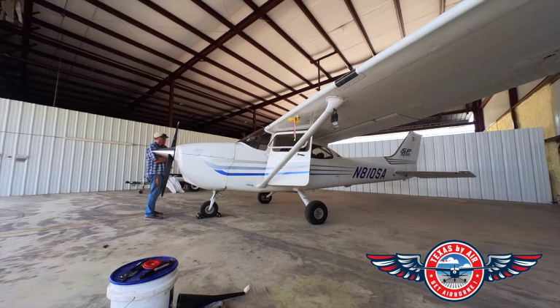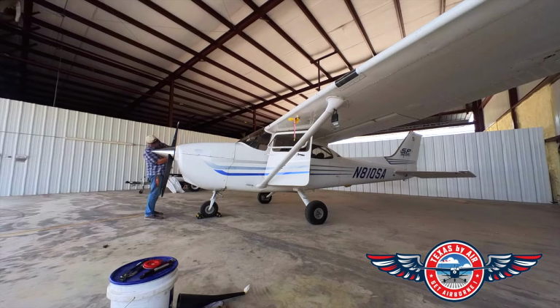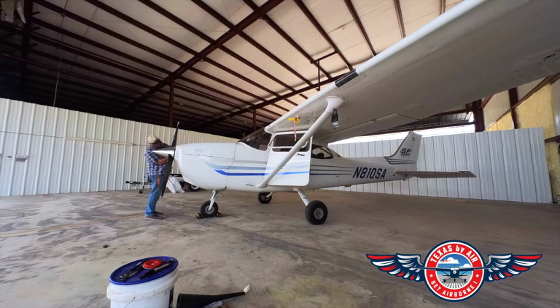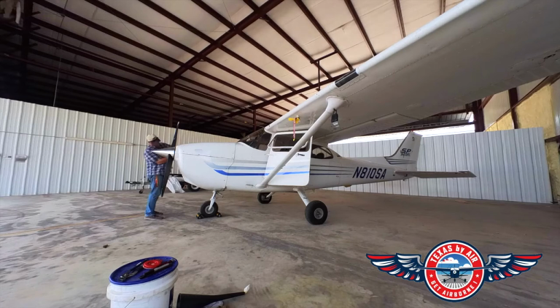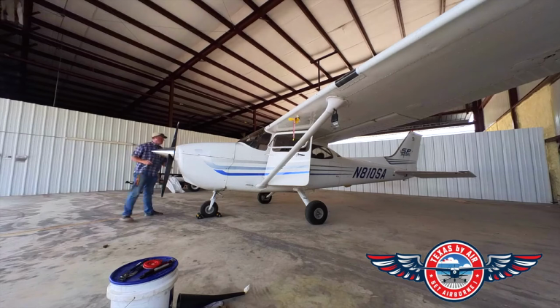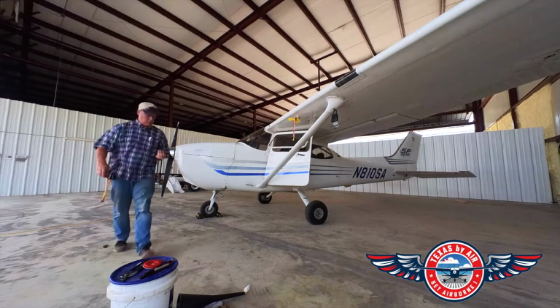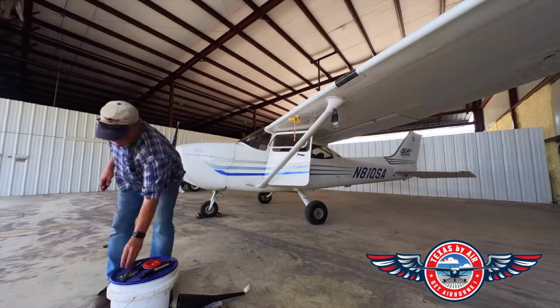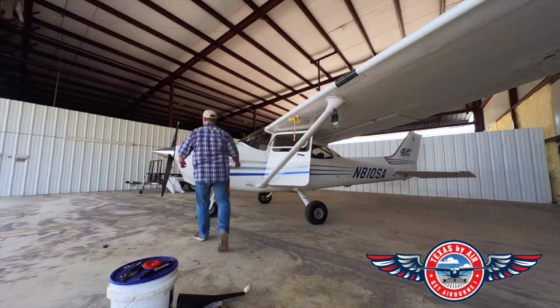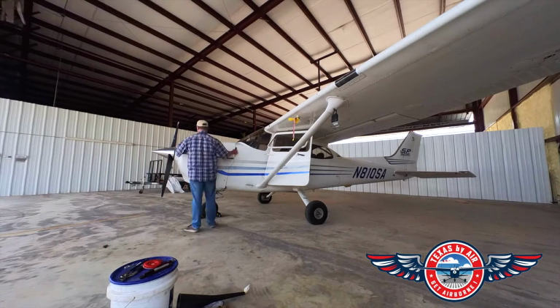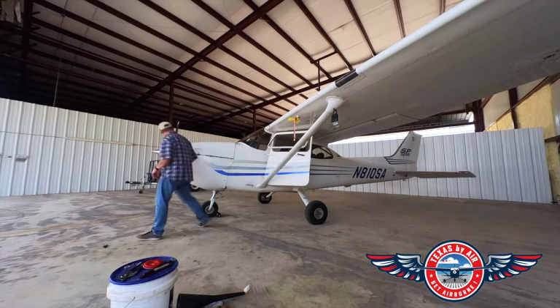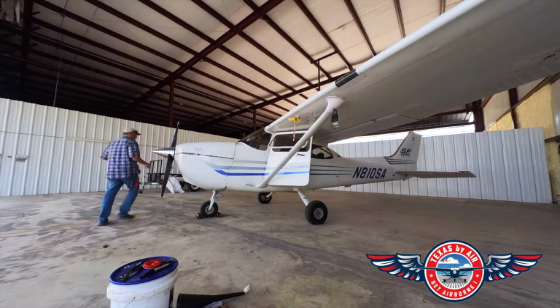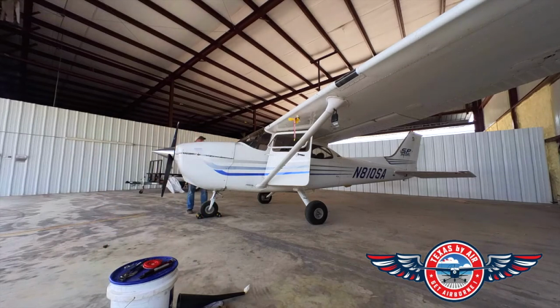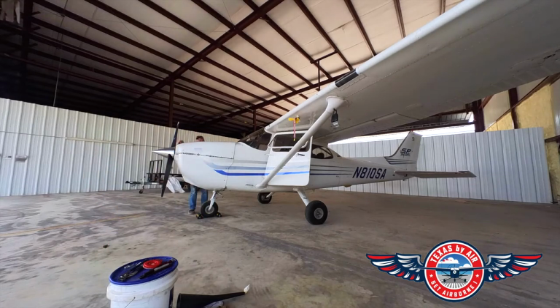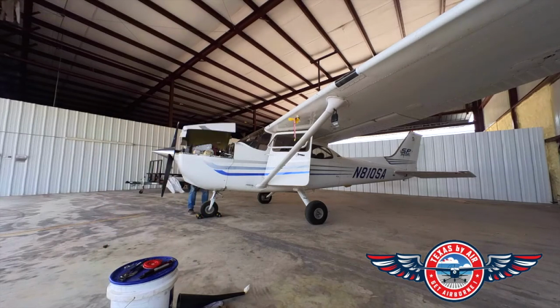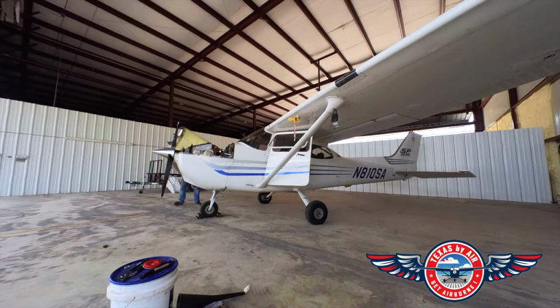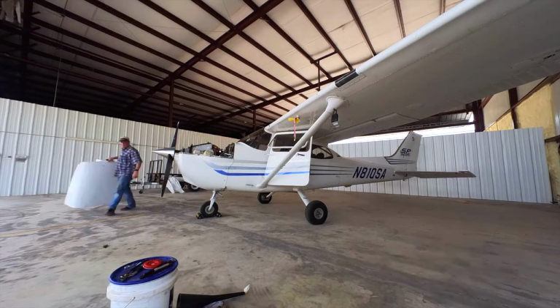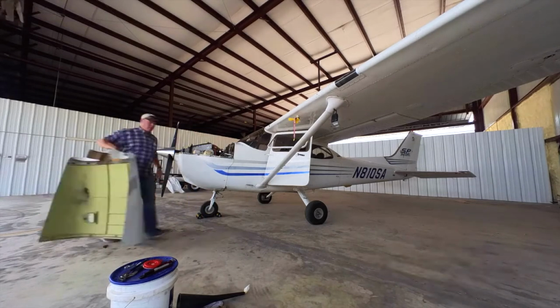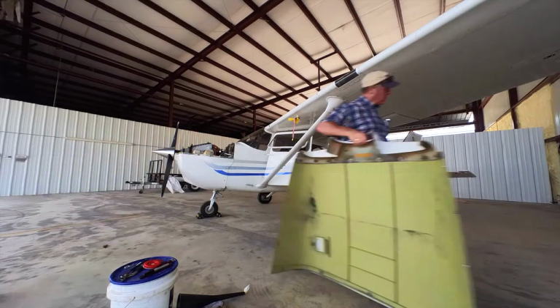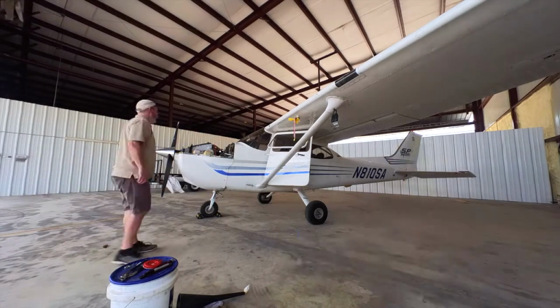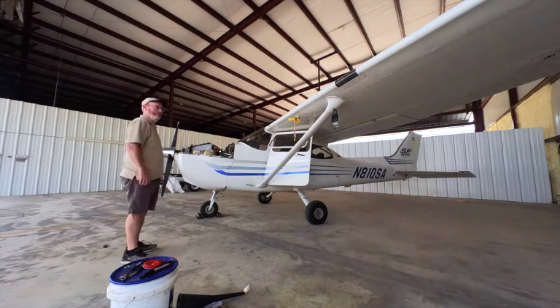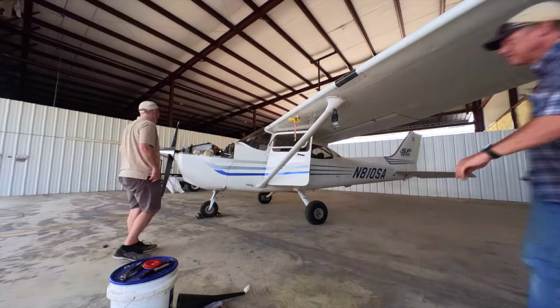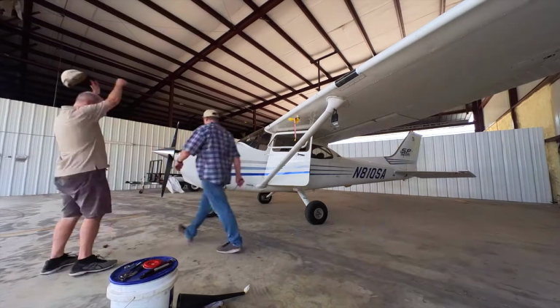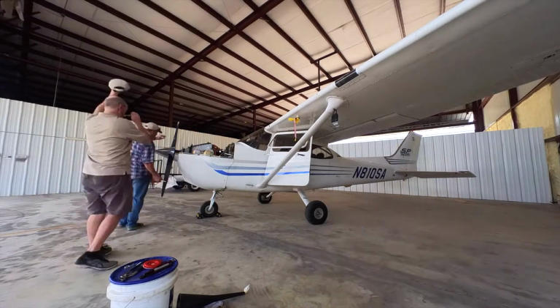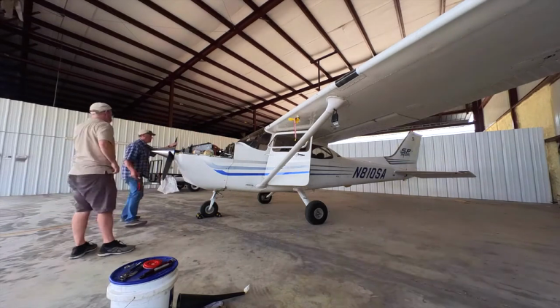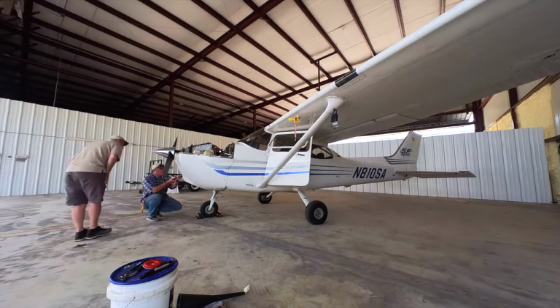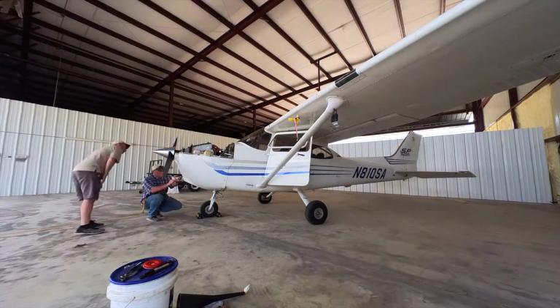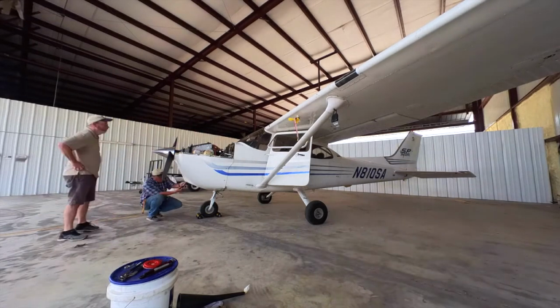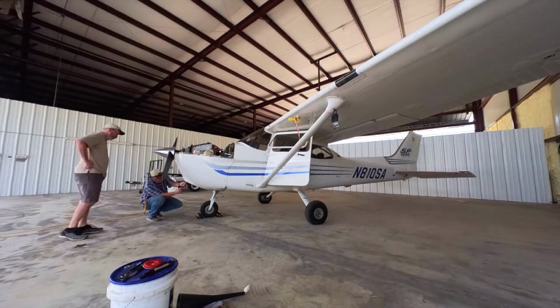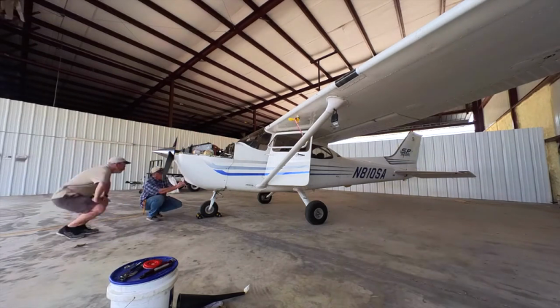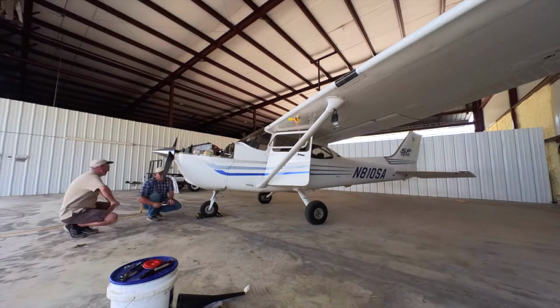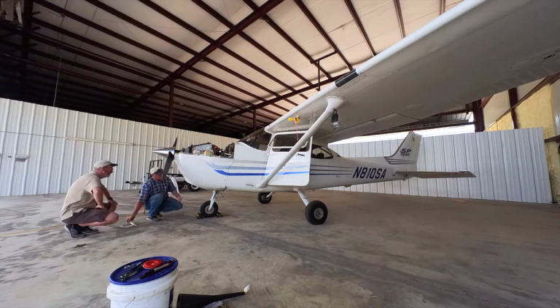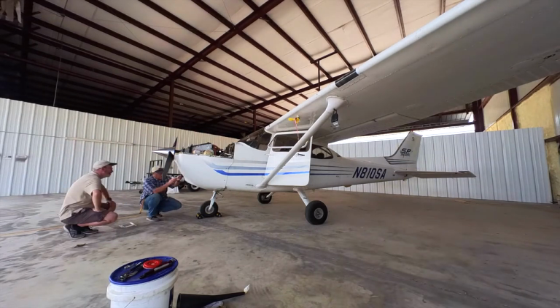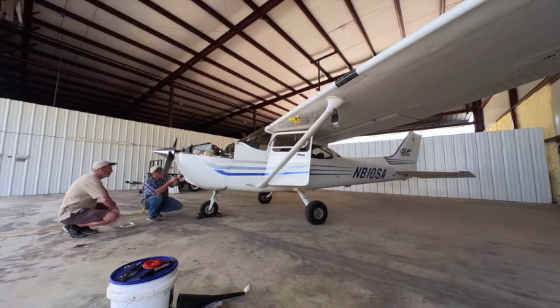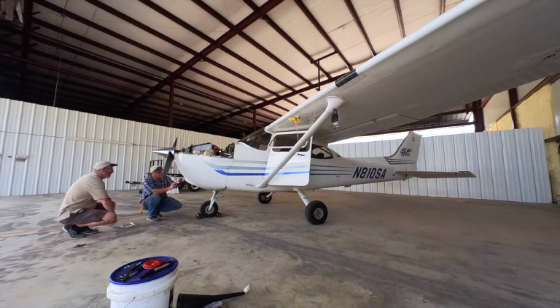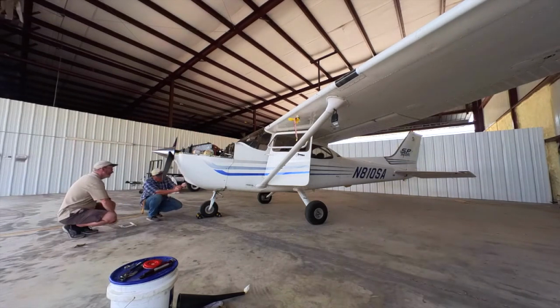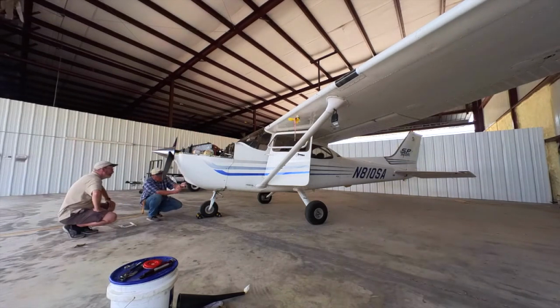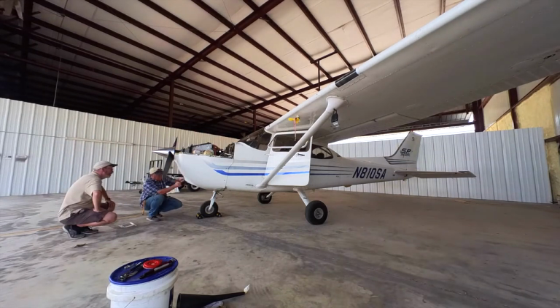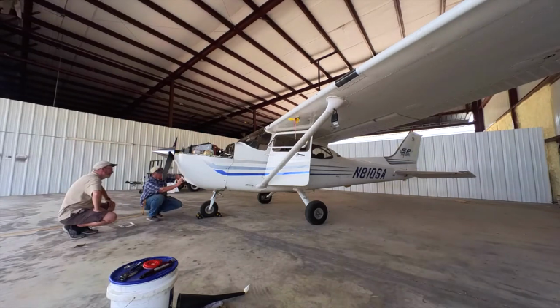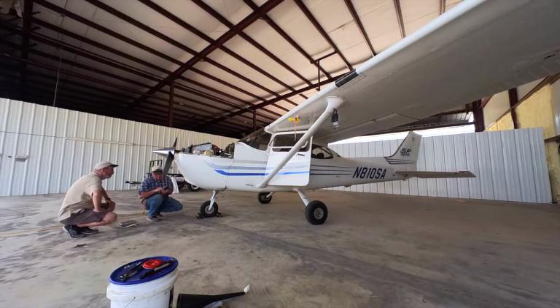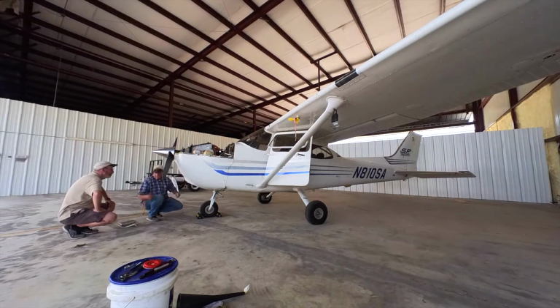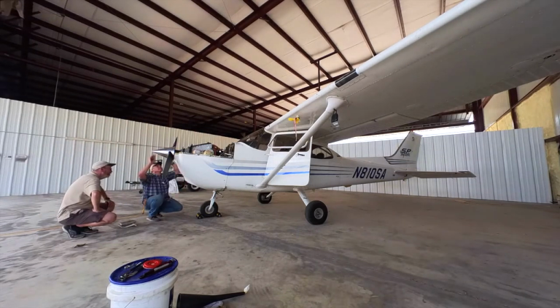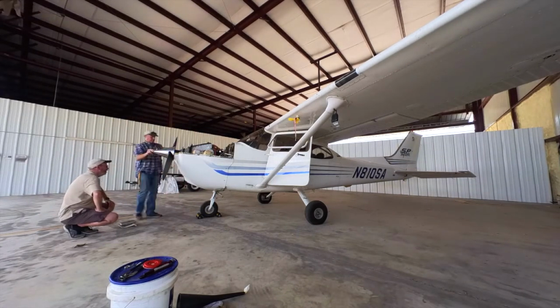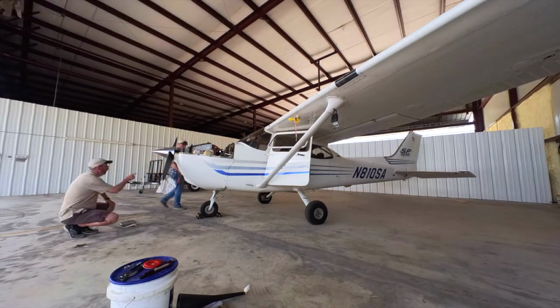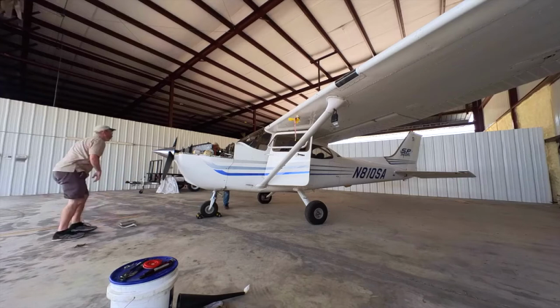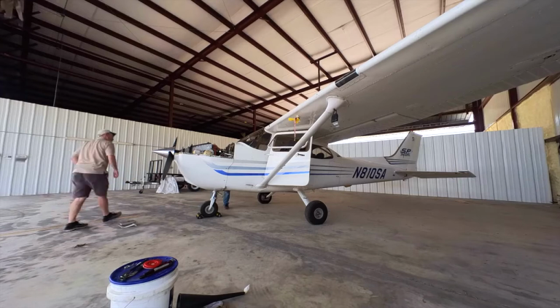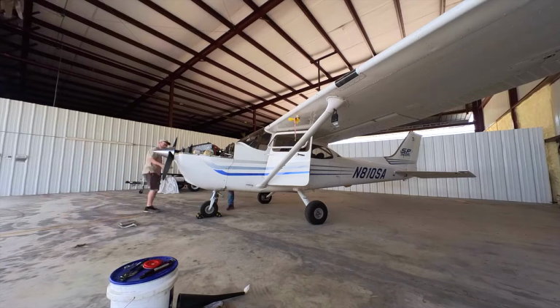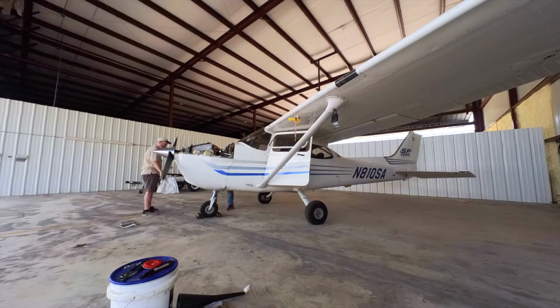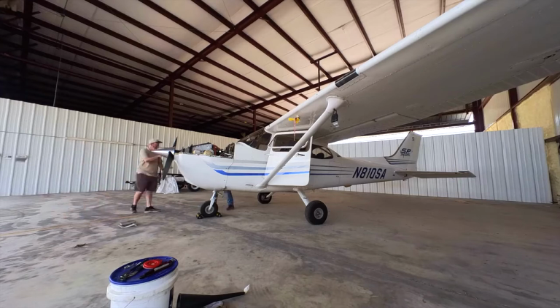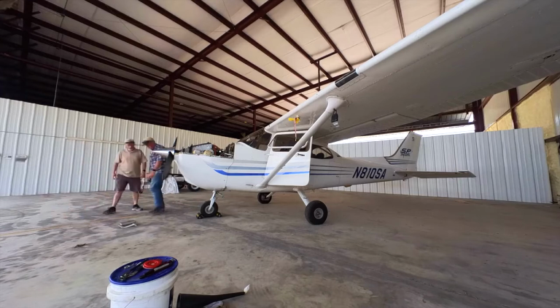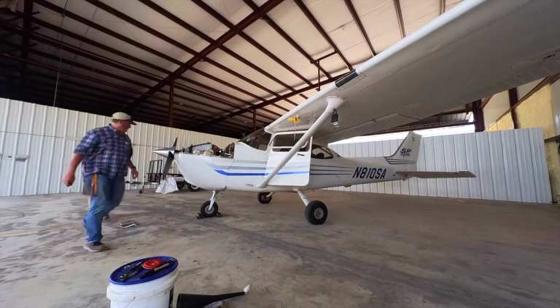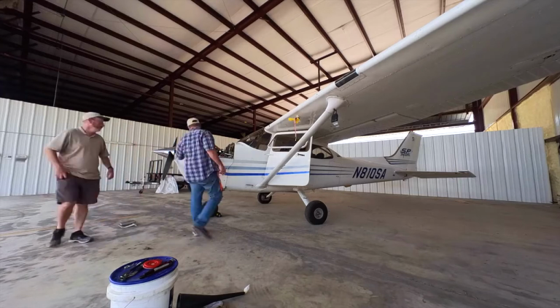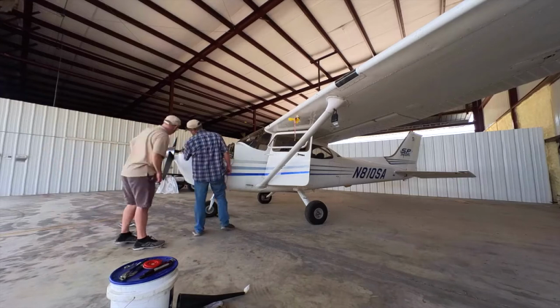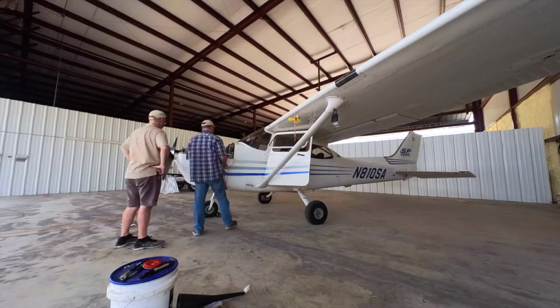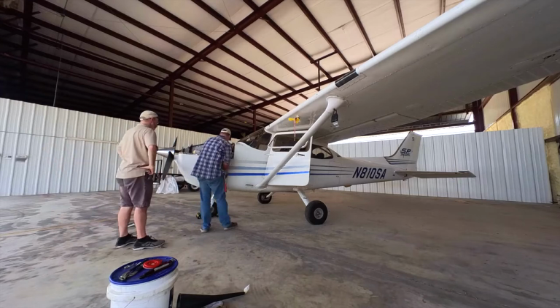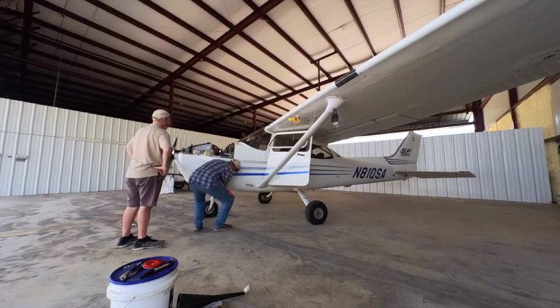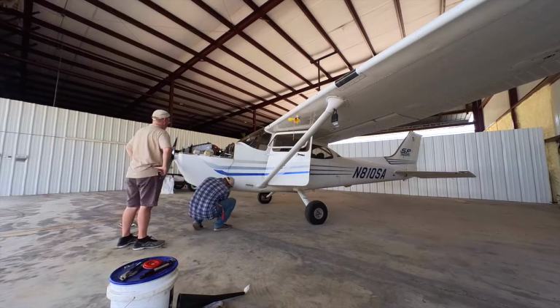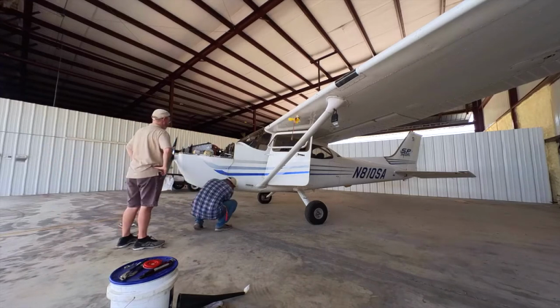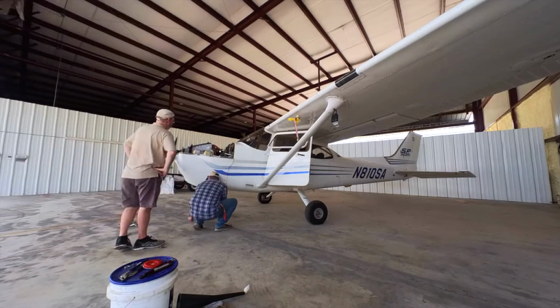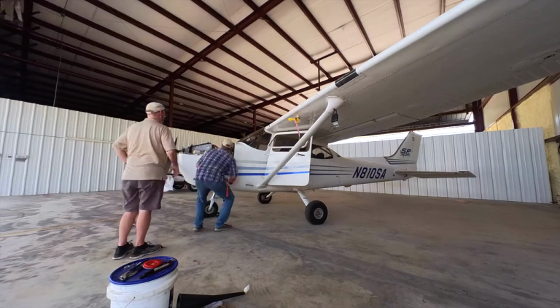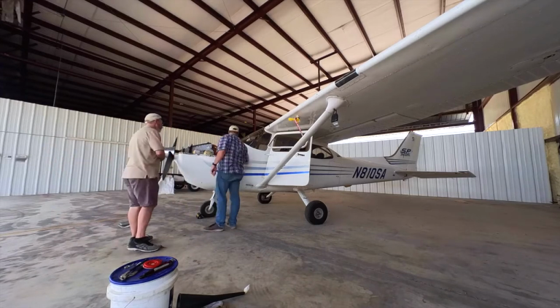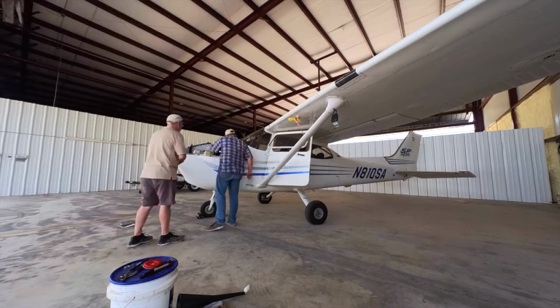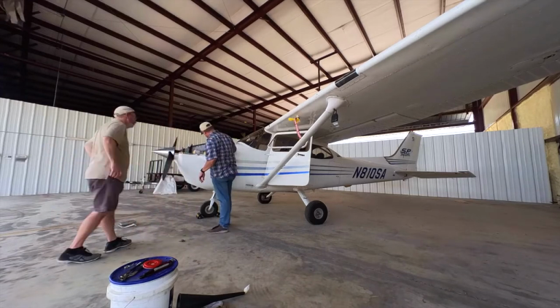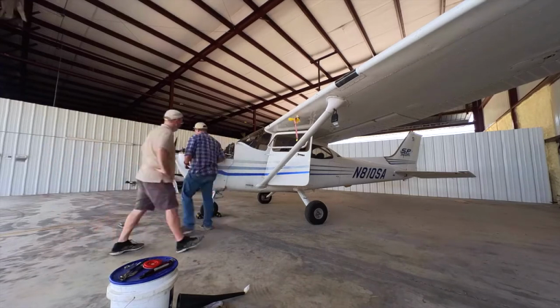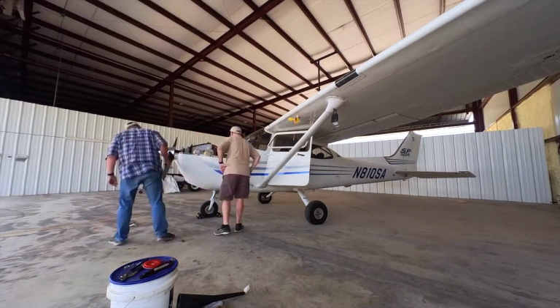Skyhawk Zero Sierra Alpha was due for her 50-hour oil change, and I tagged along to document the experience.